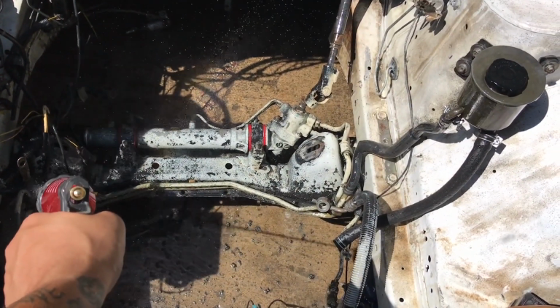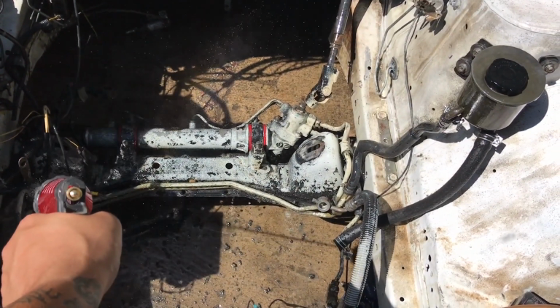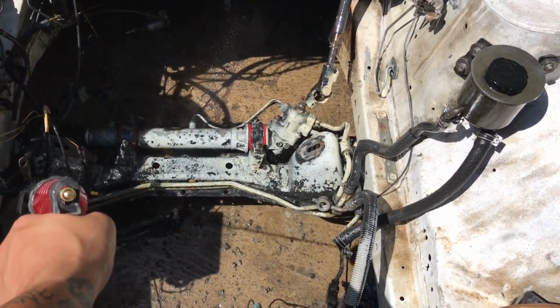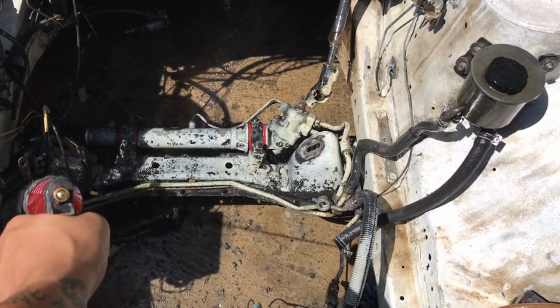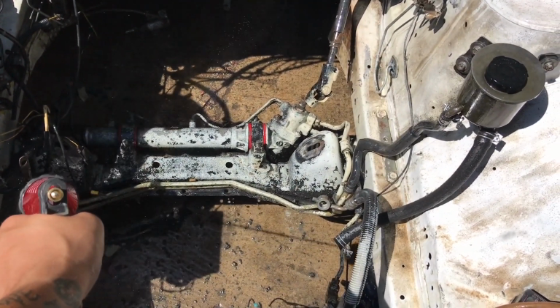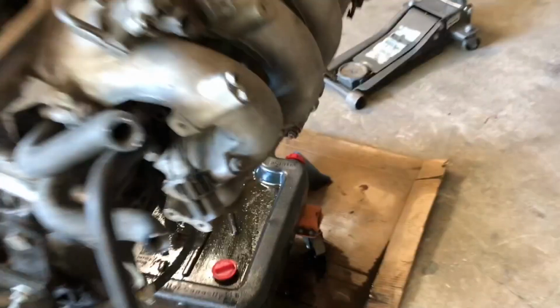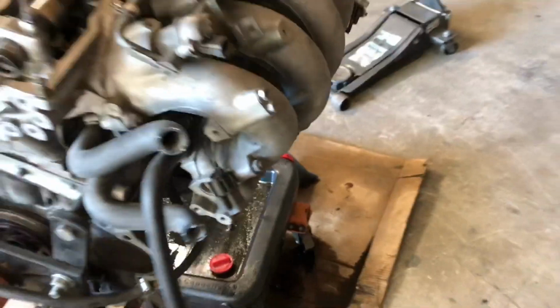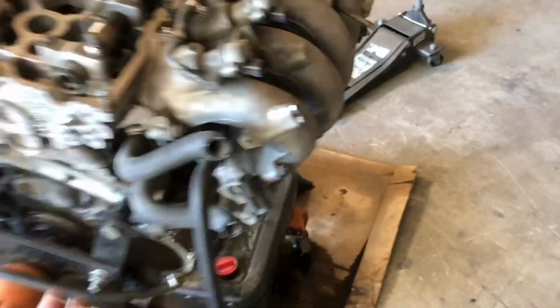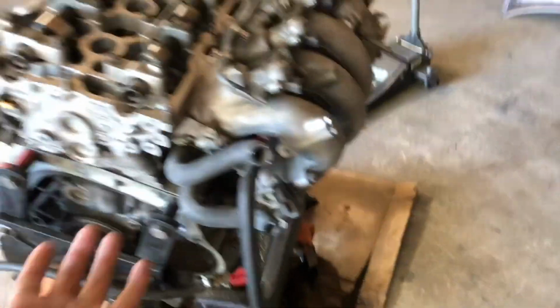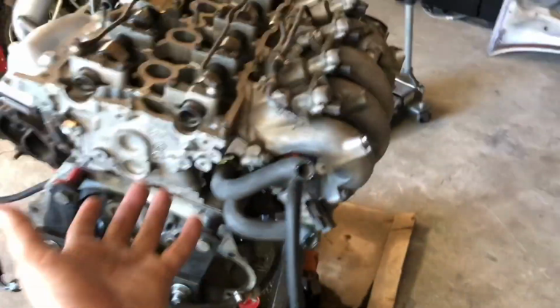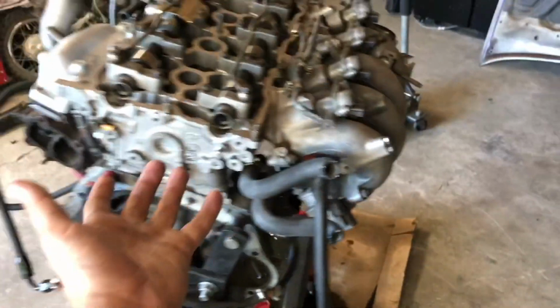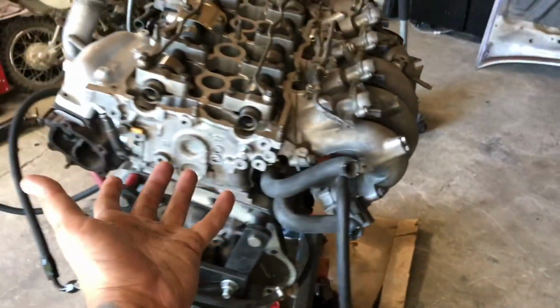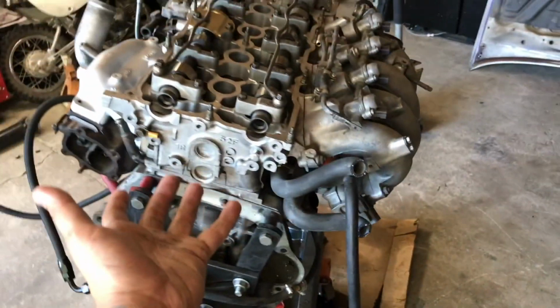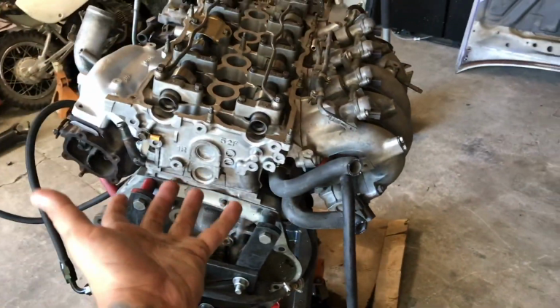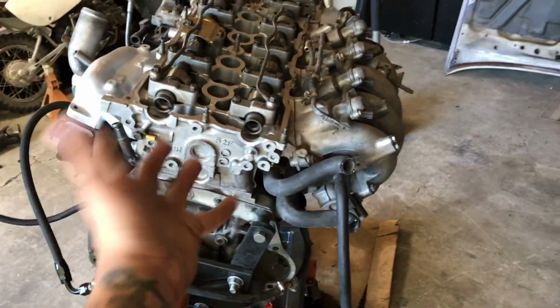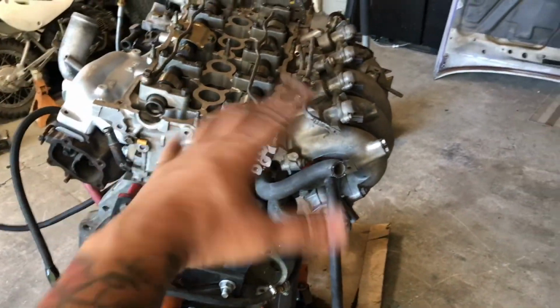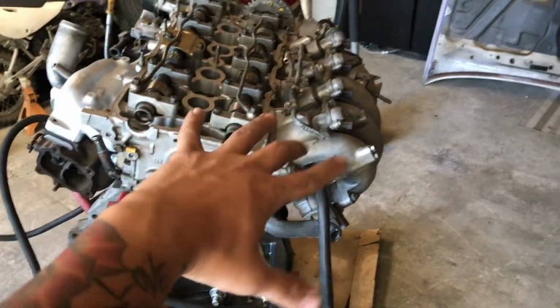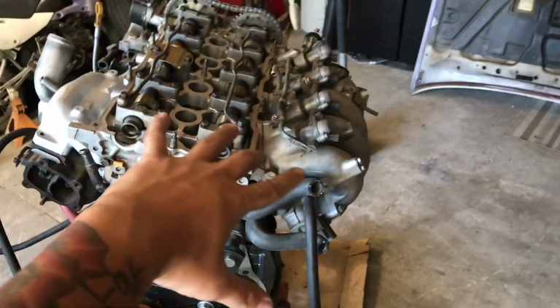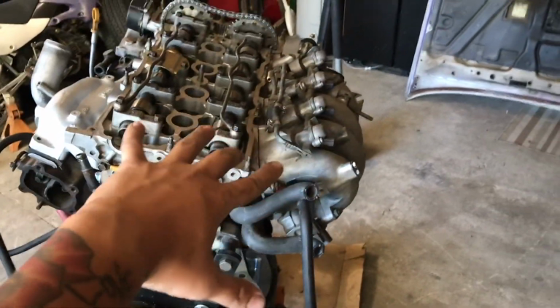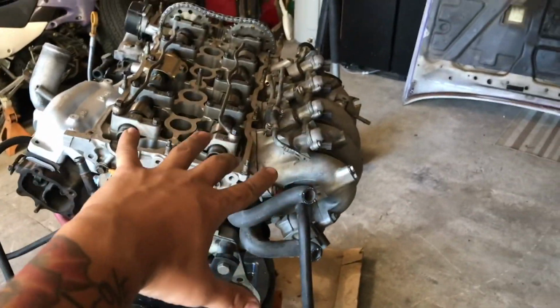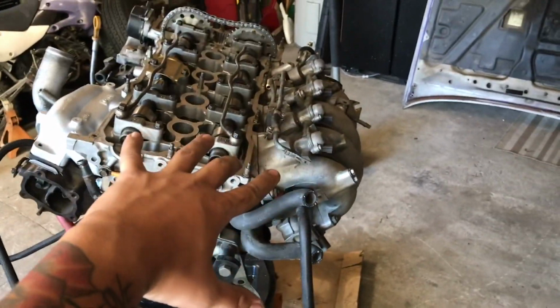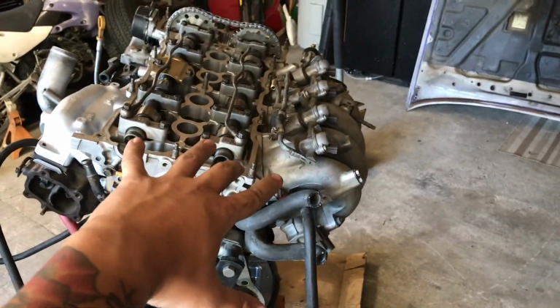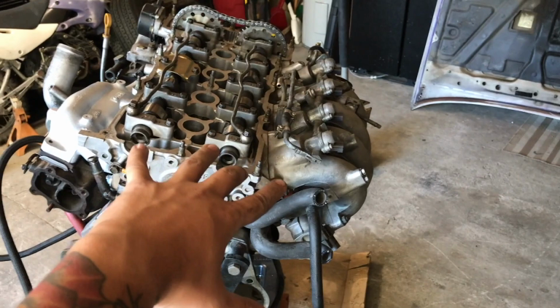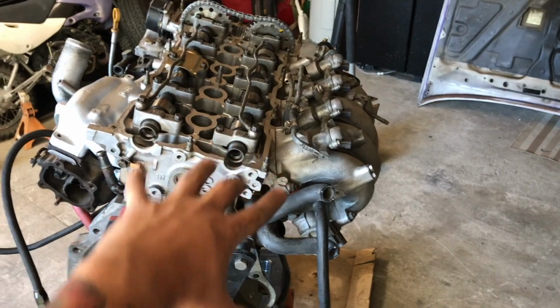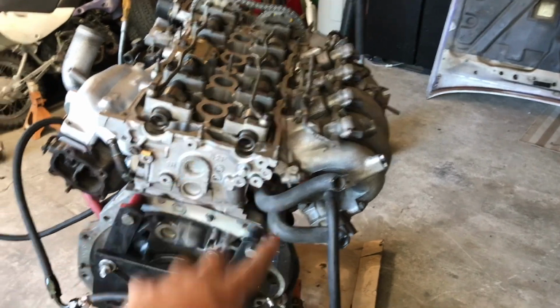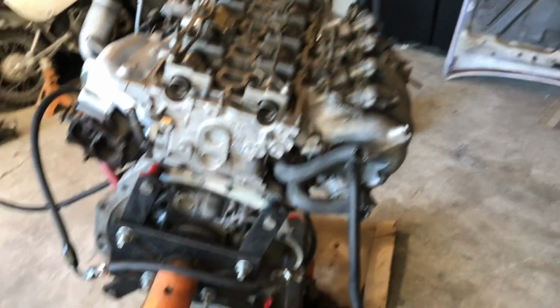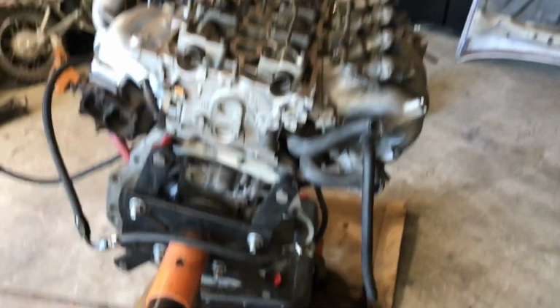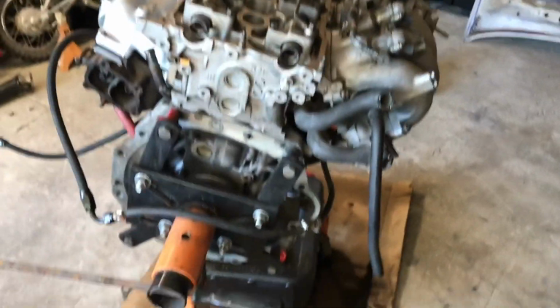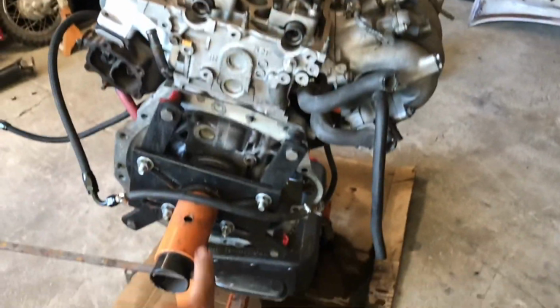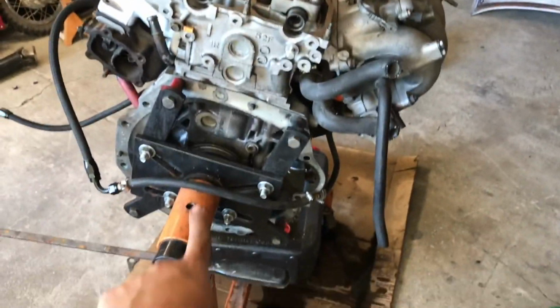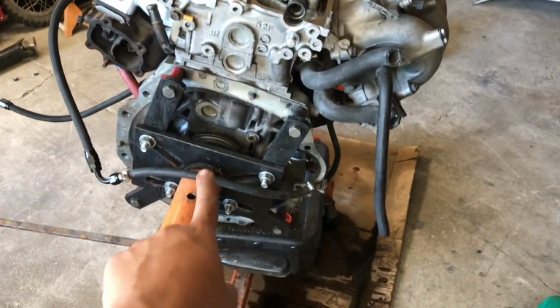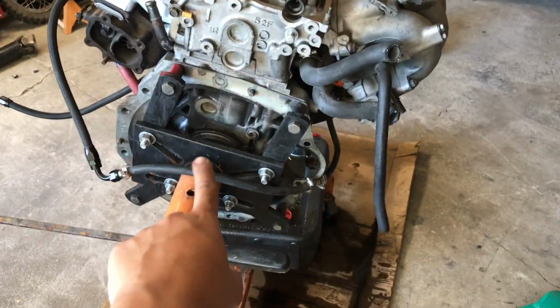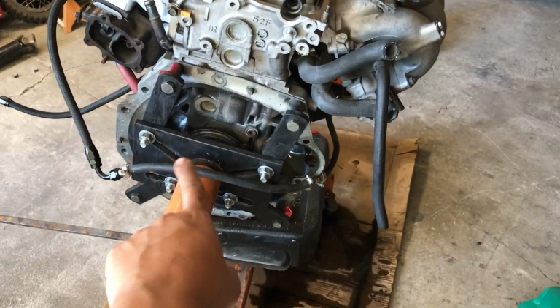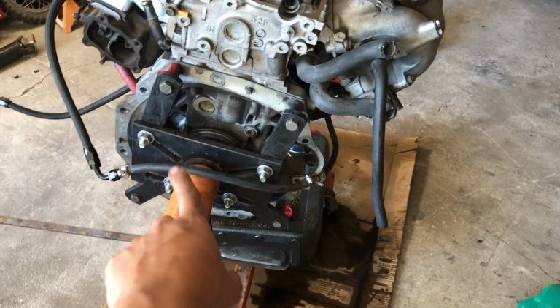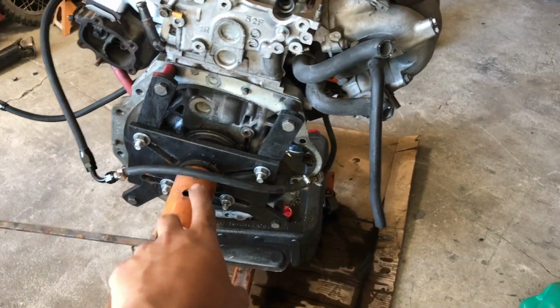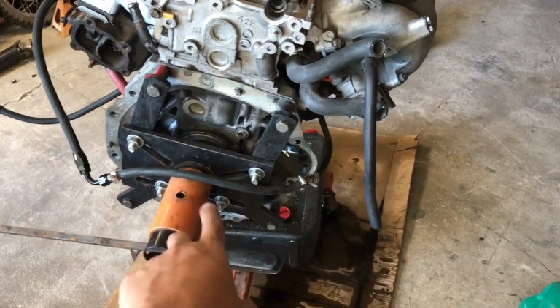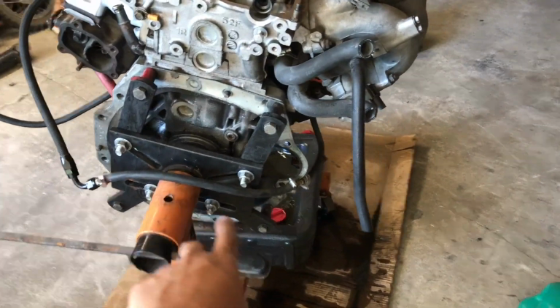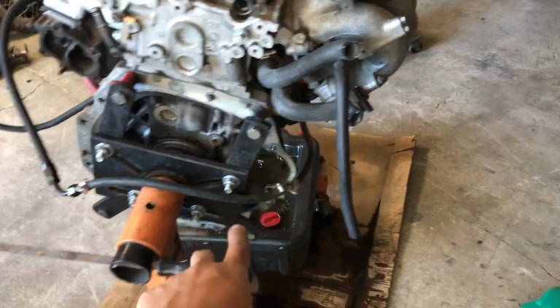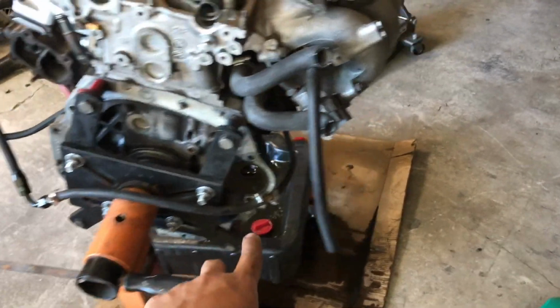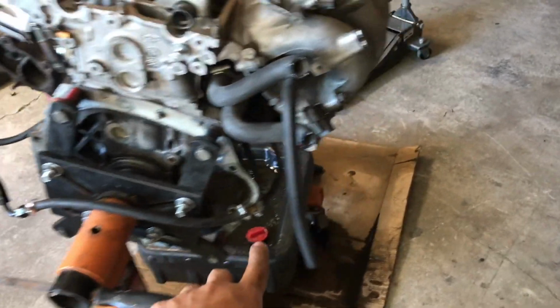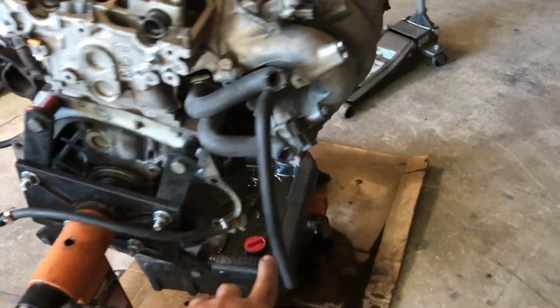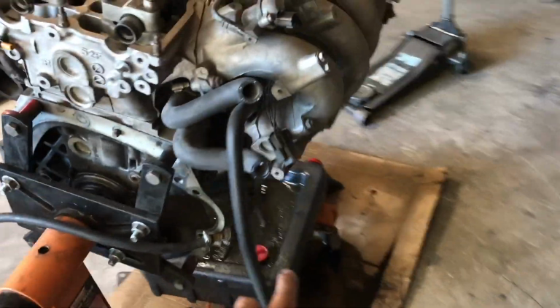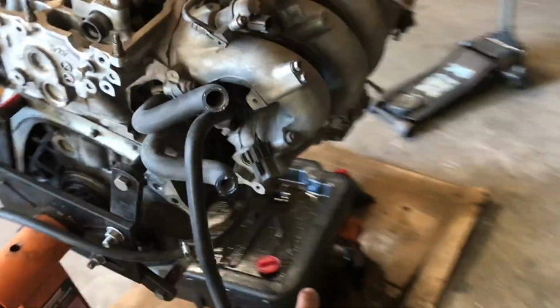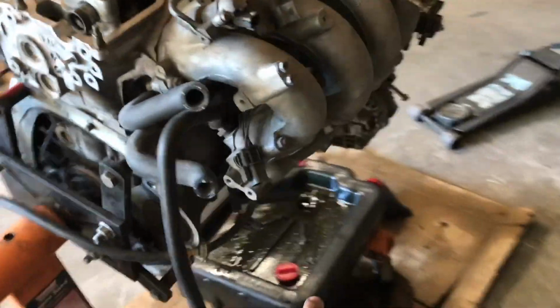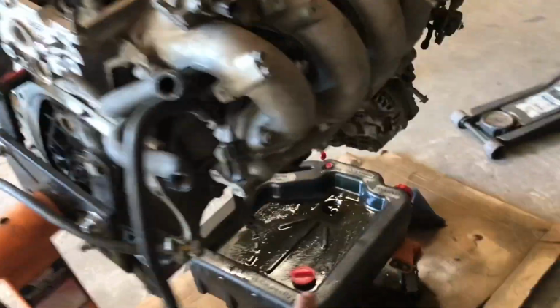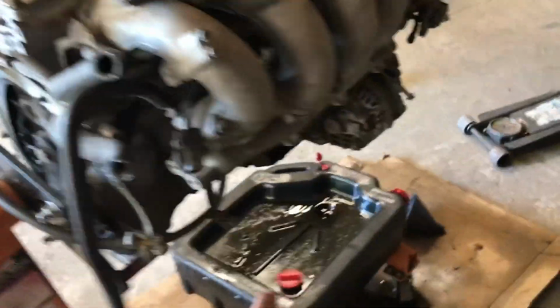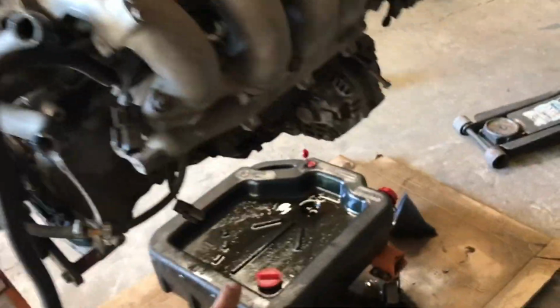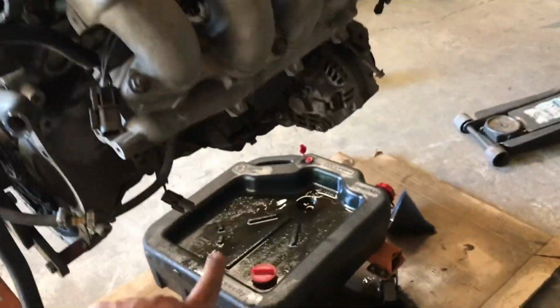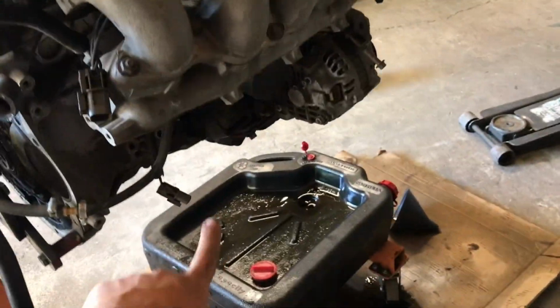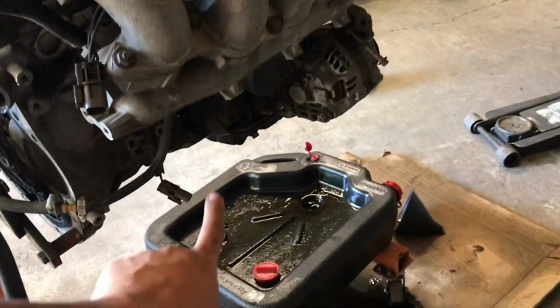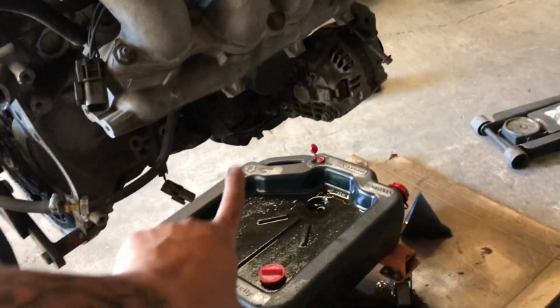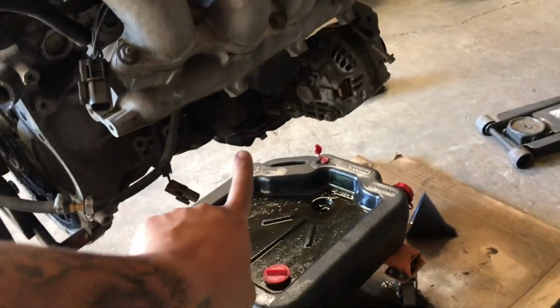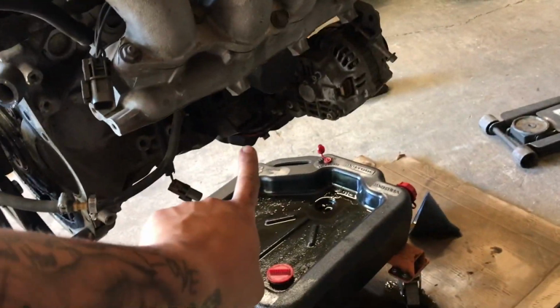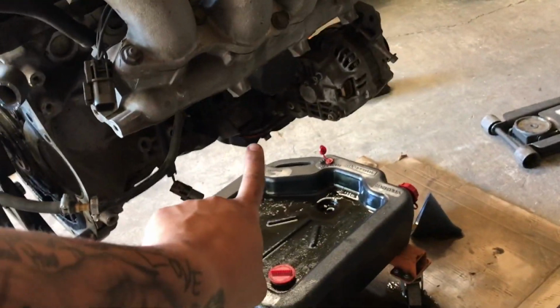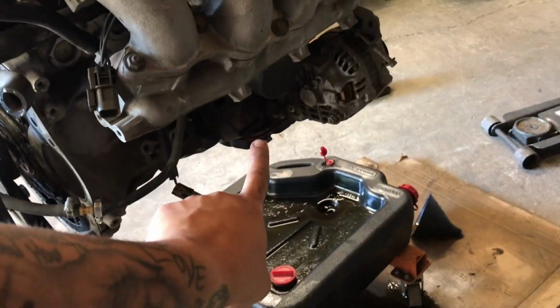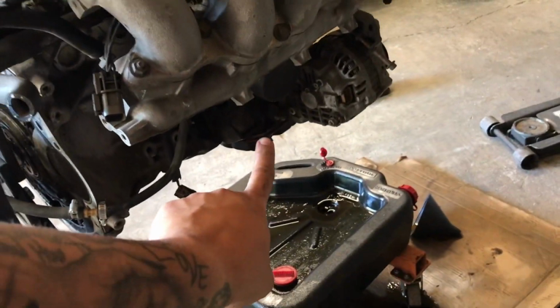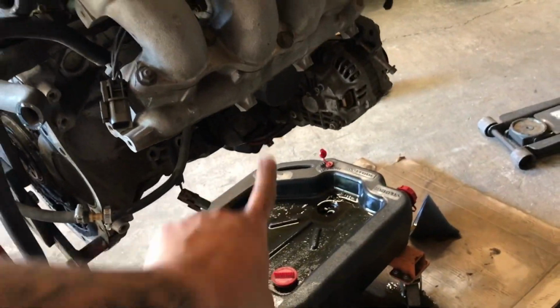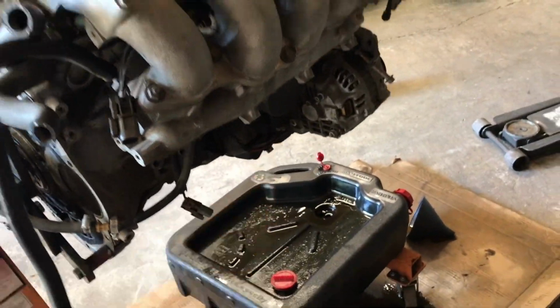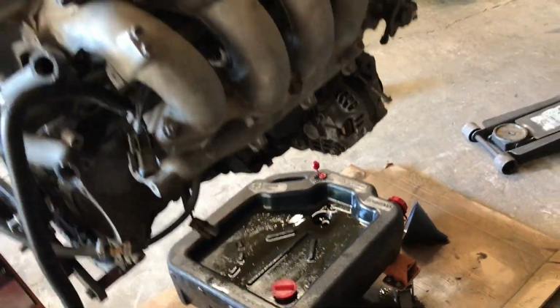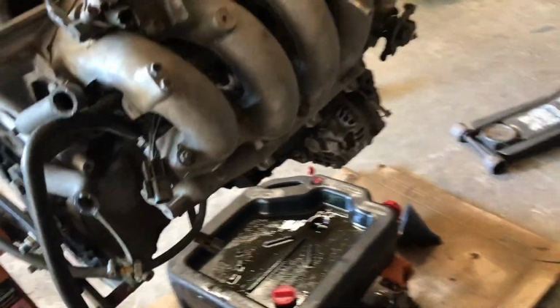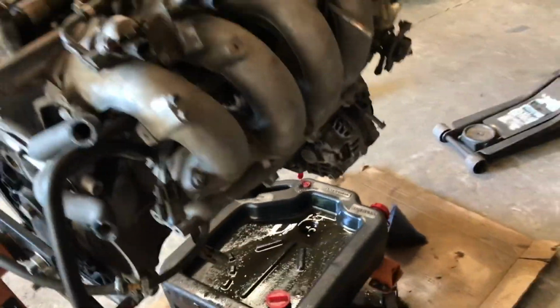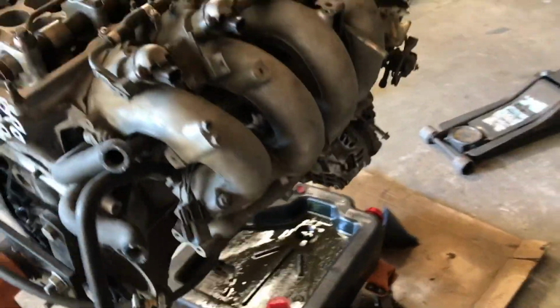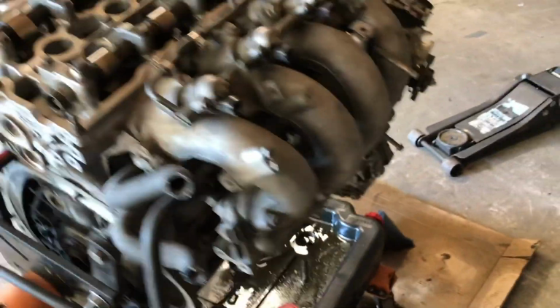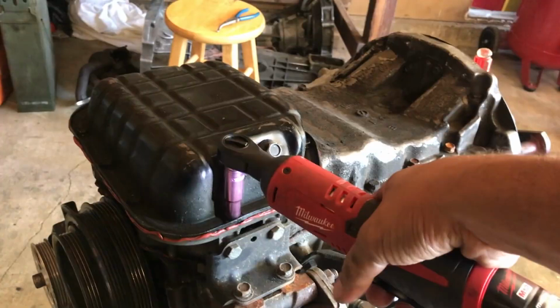I'm going to rotate the engine over so I can take the oil pan off and do a fresh gasket for the oil pan.